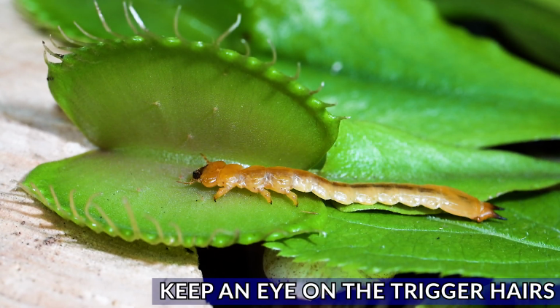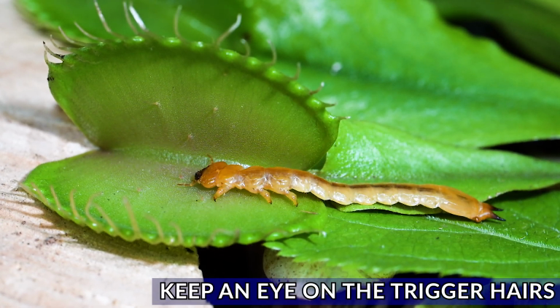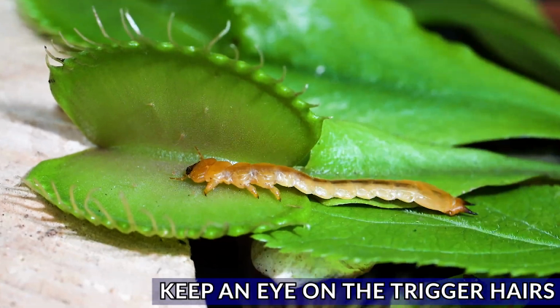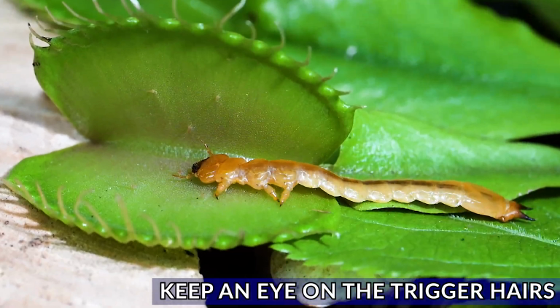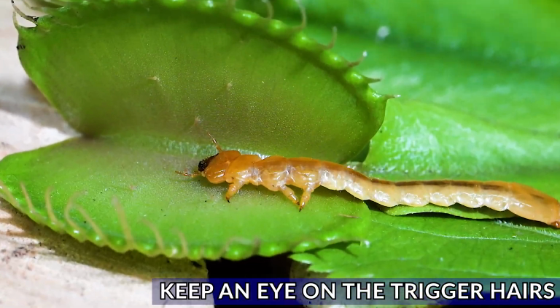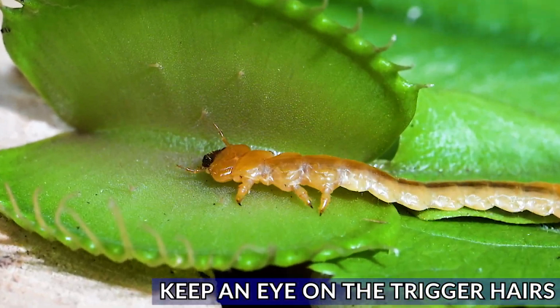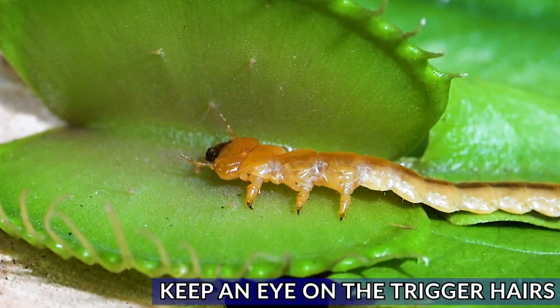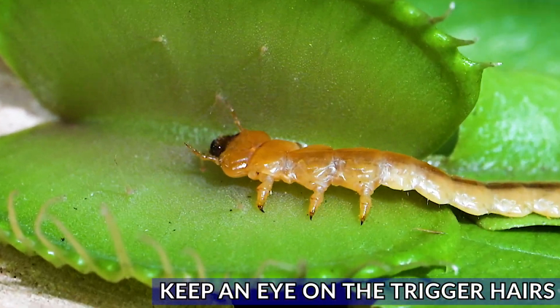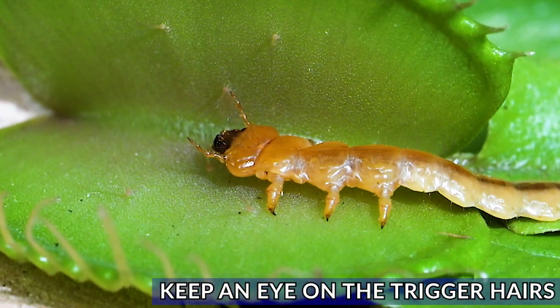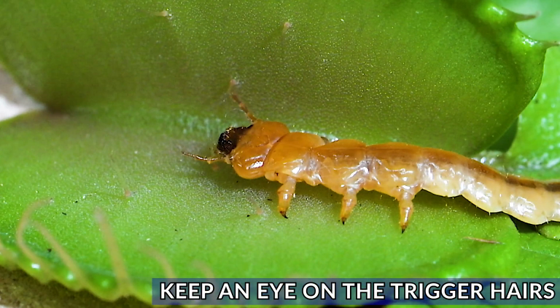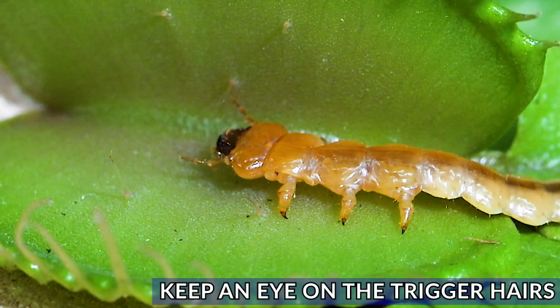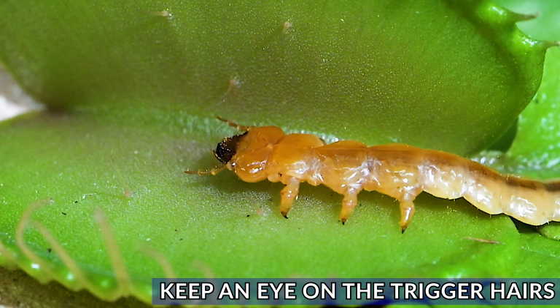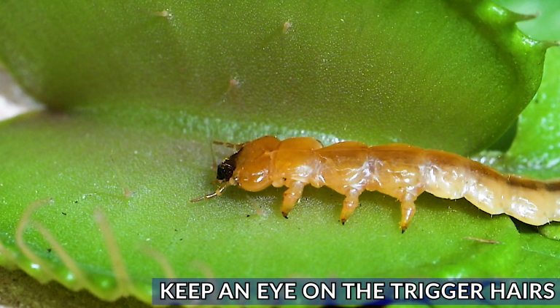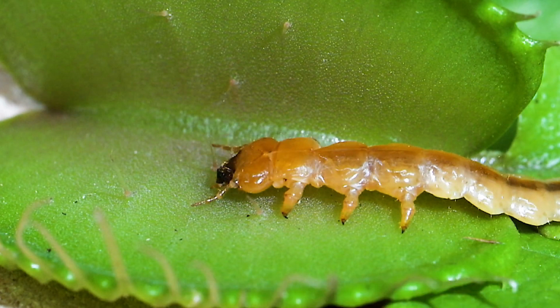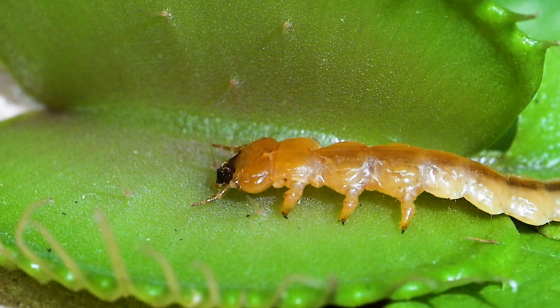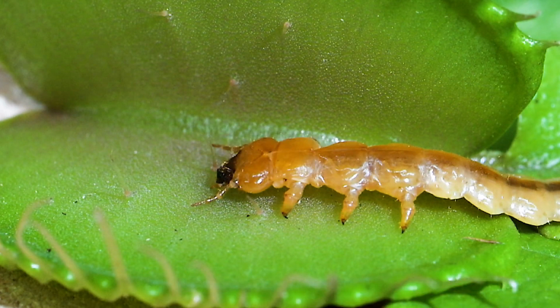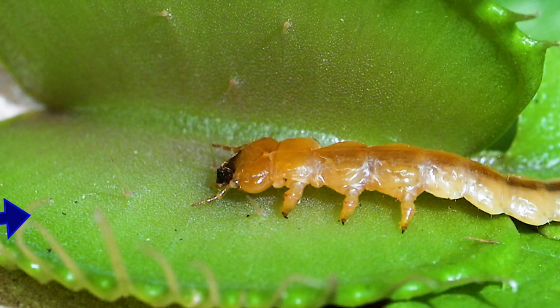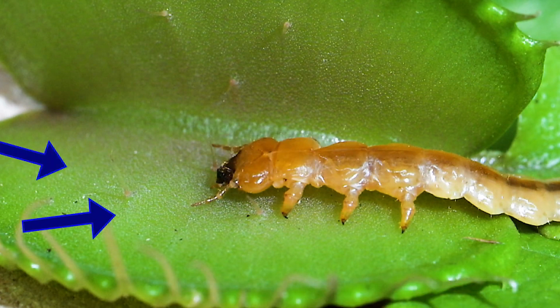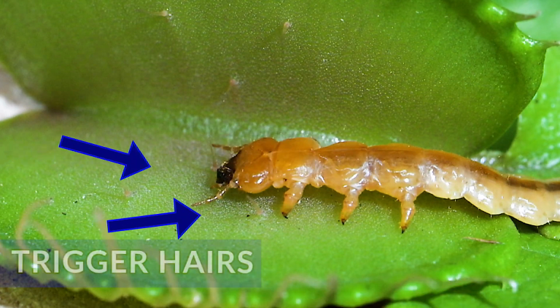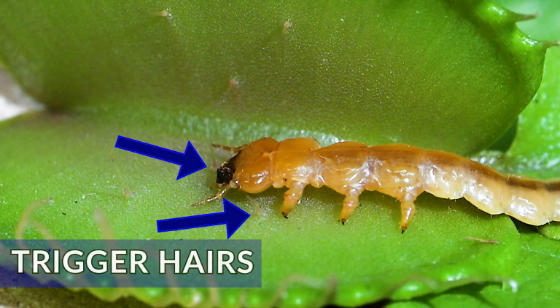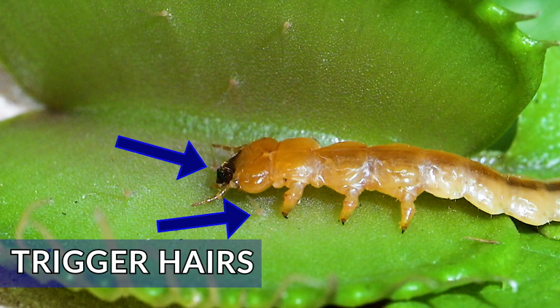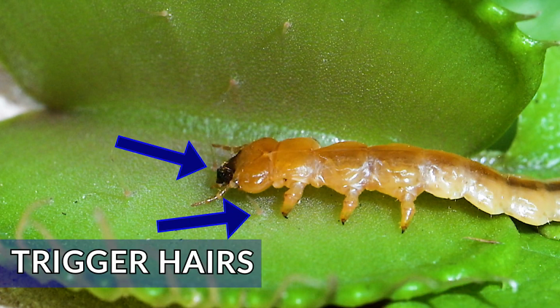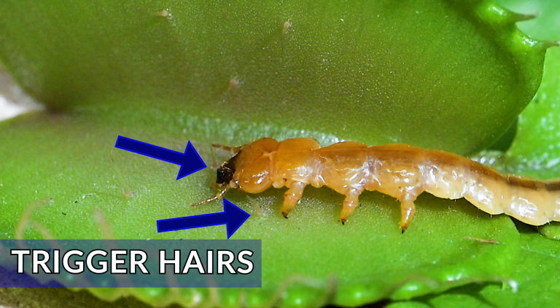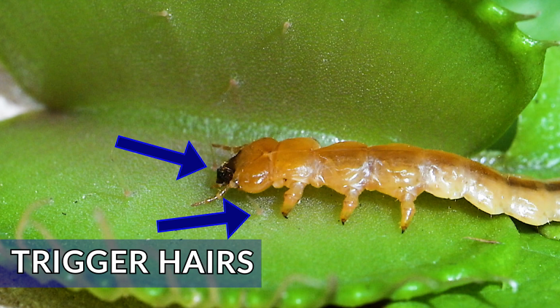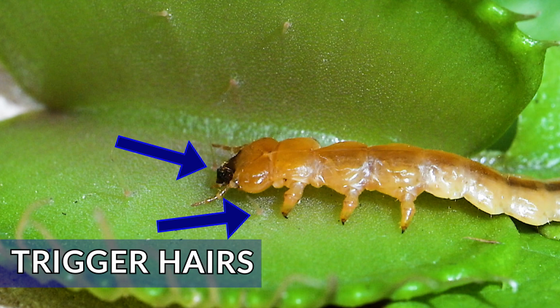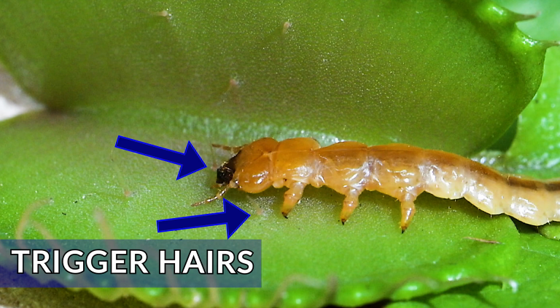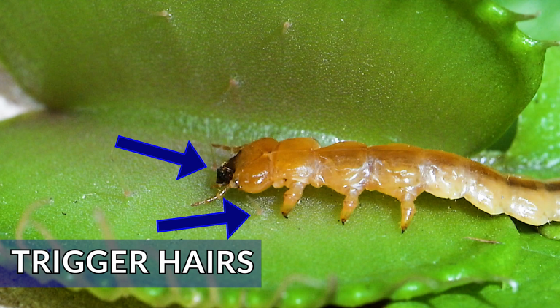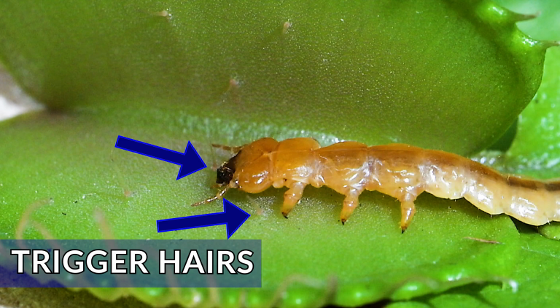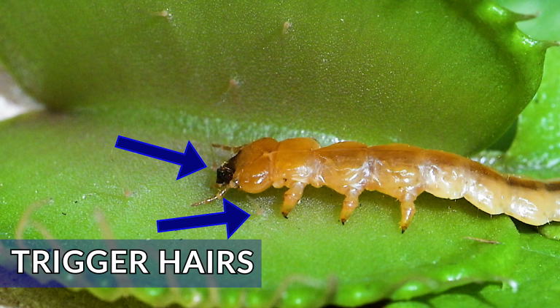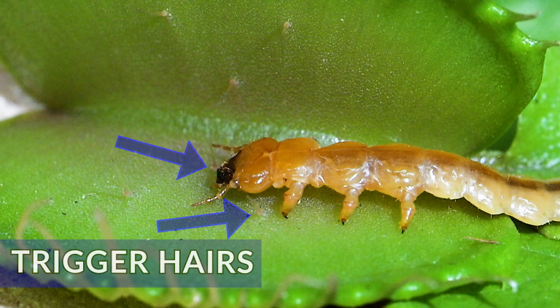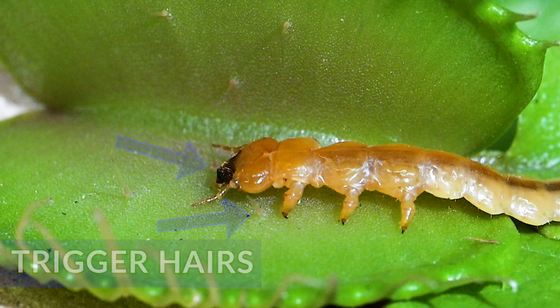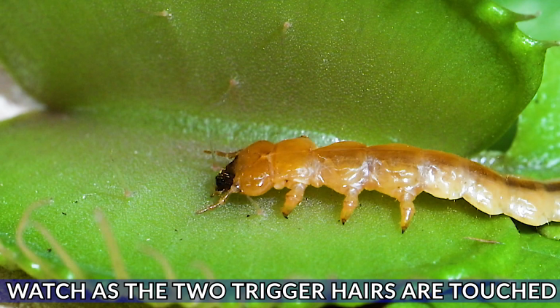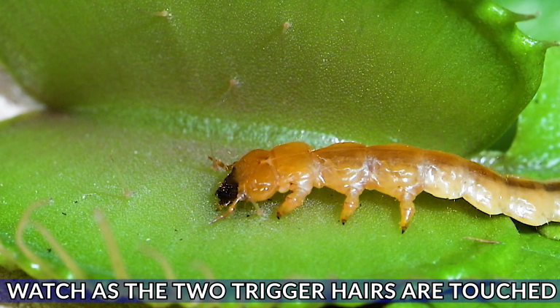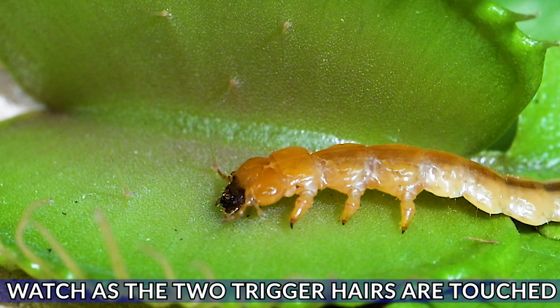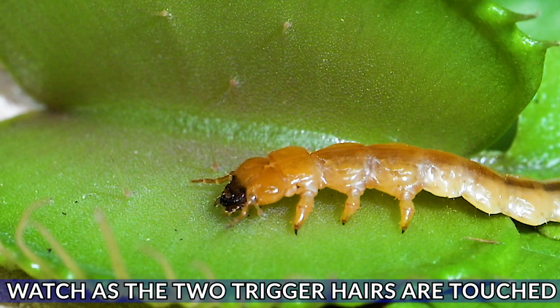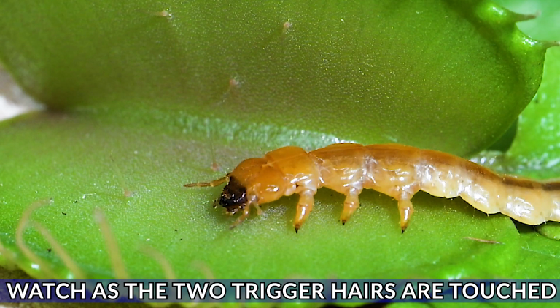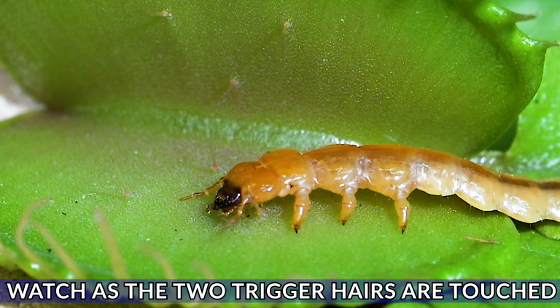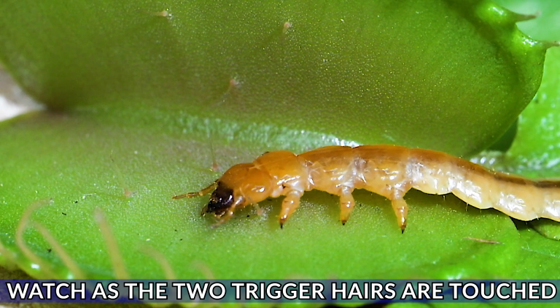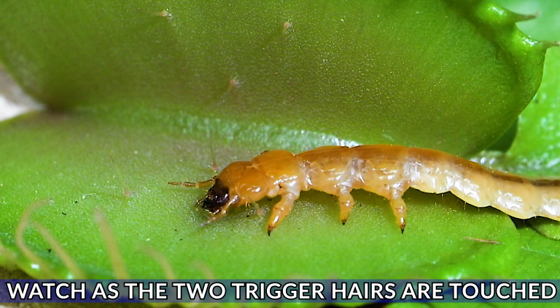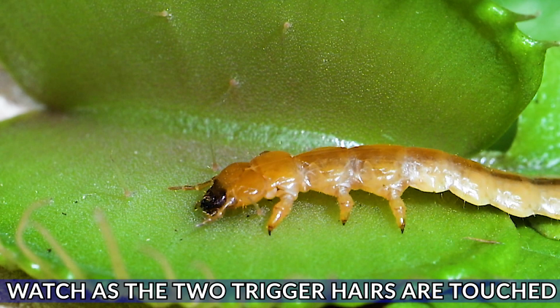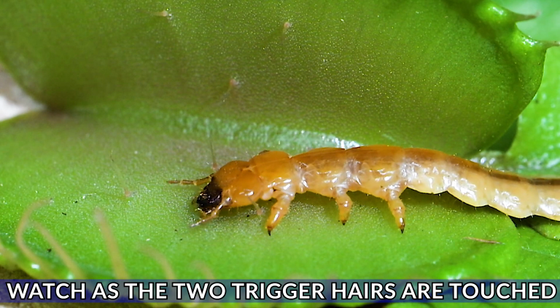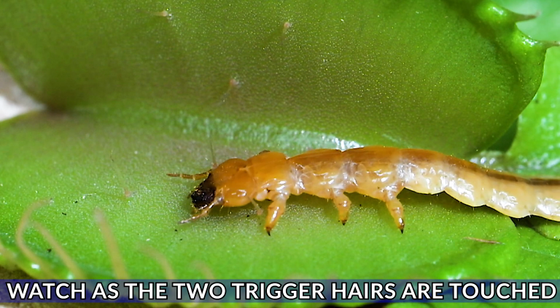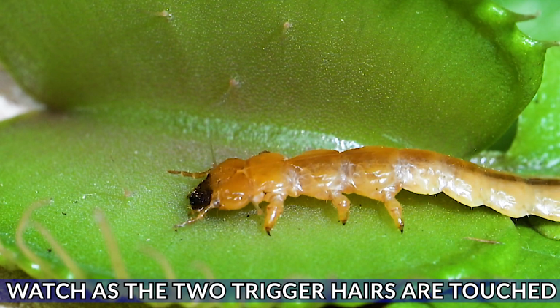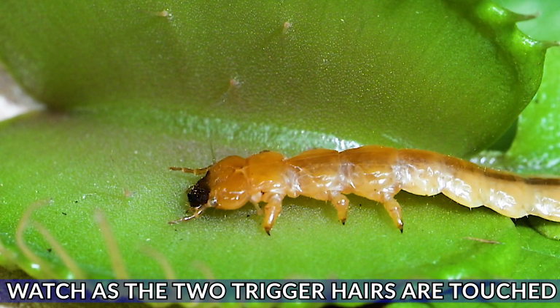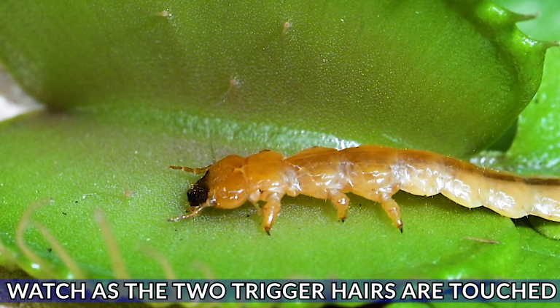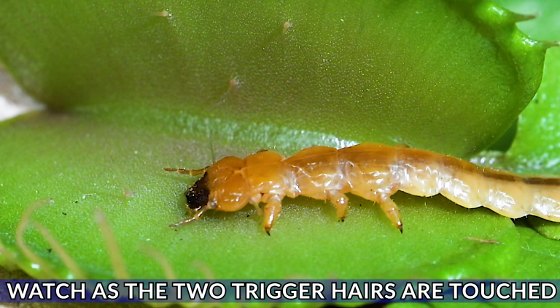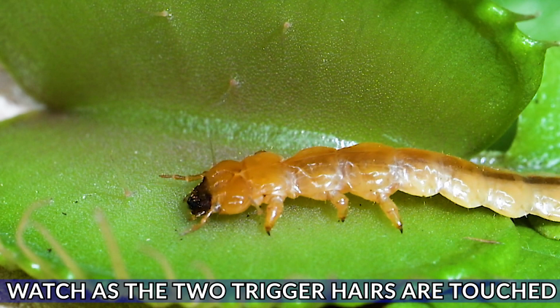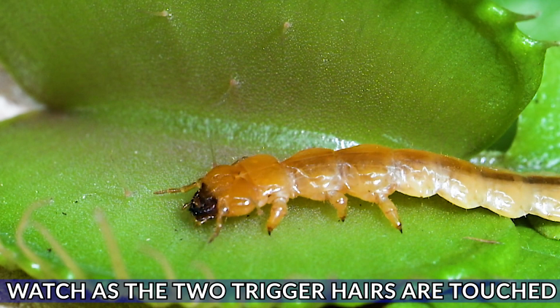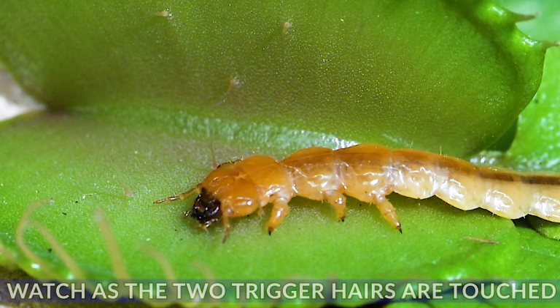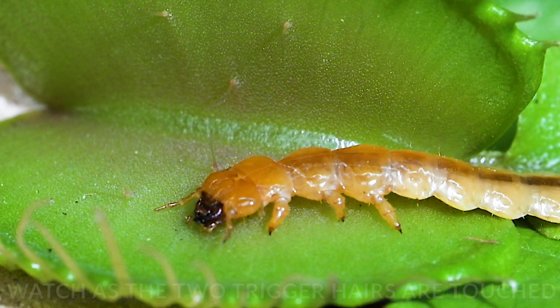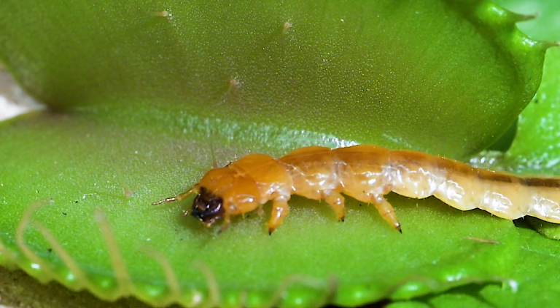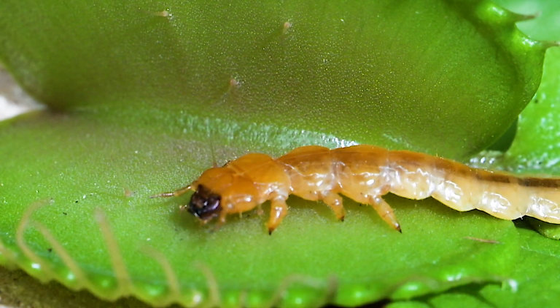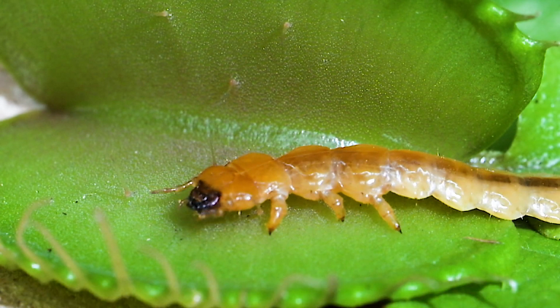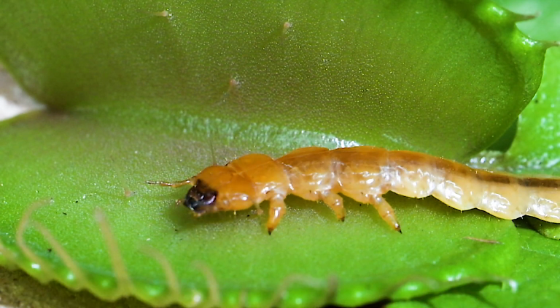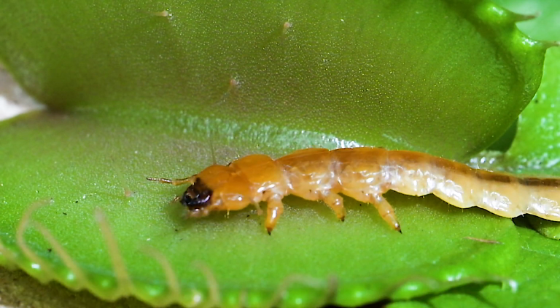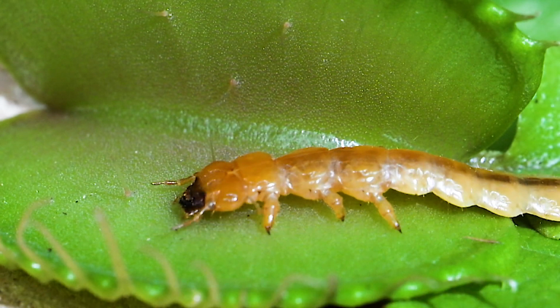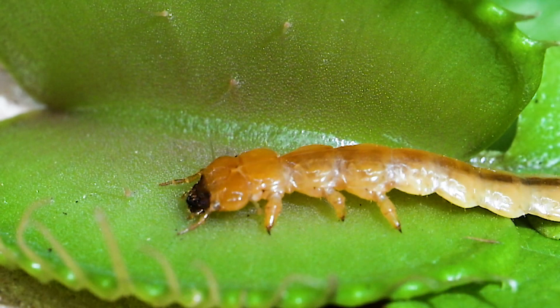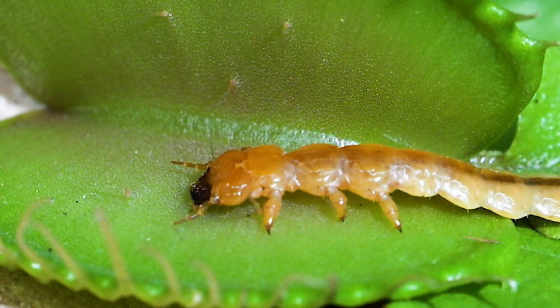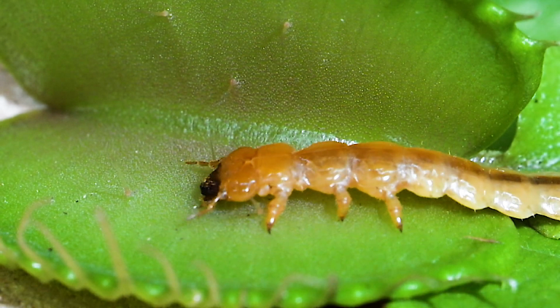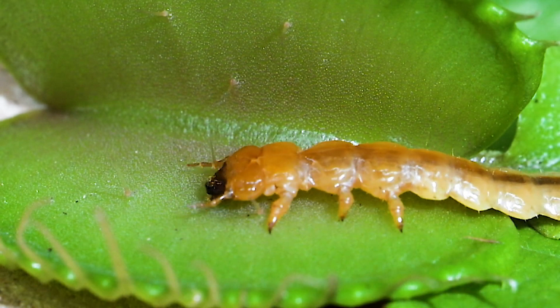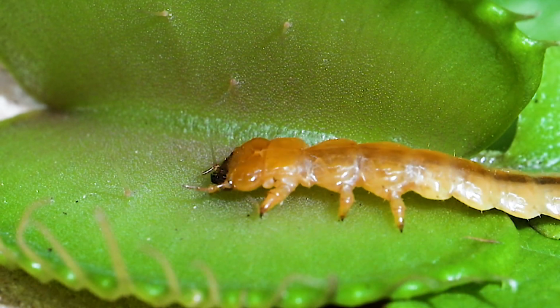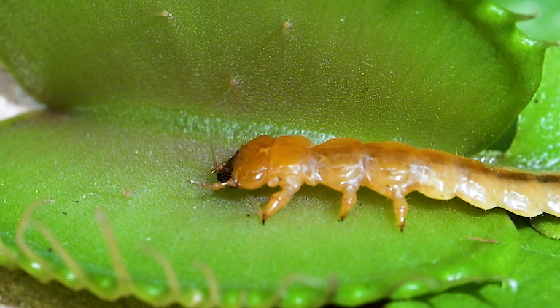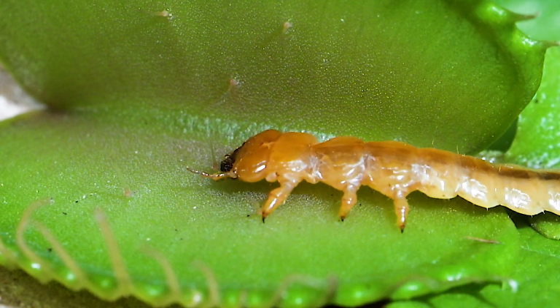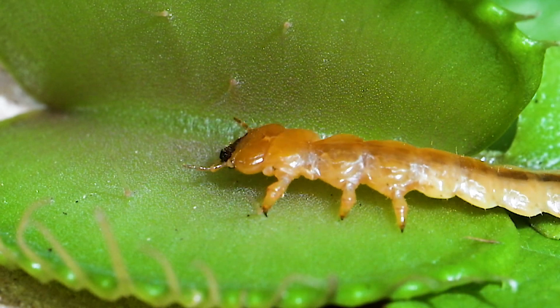Now keep a close eye on these trigger hairs — when one gets touched, the trap is primed. The second one gets touched, it's all over.